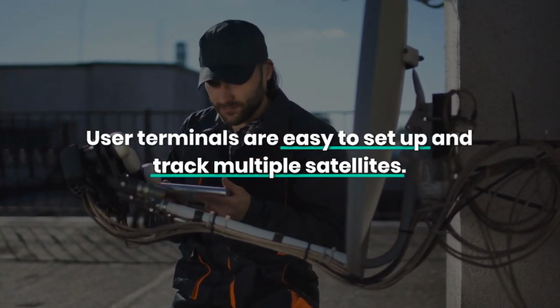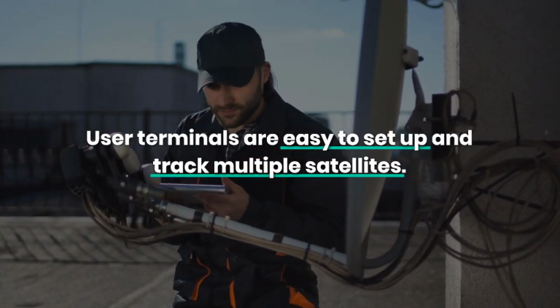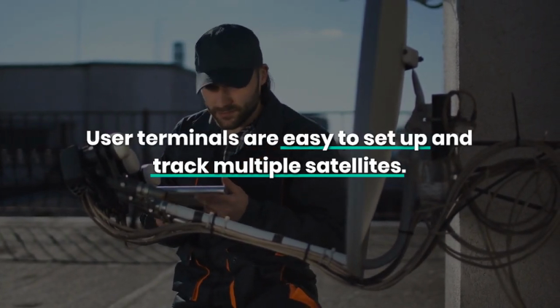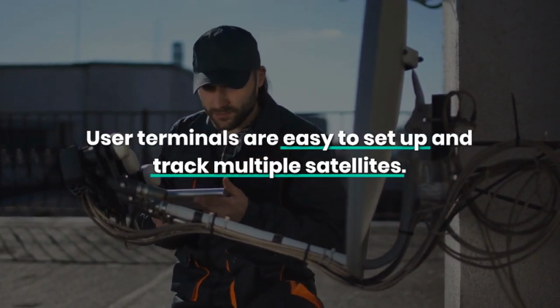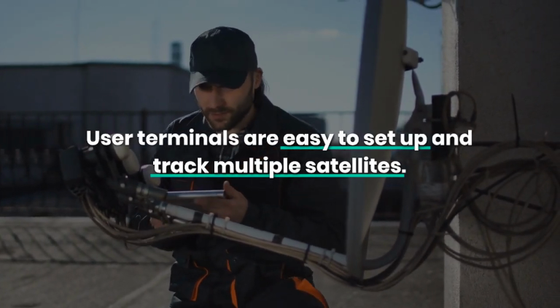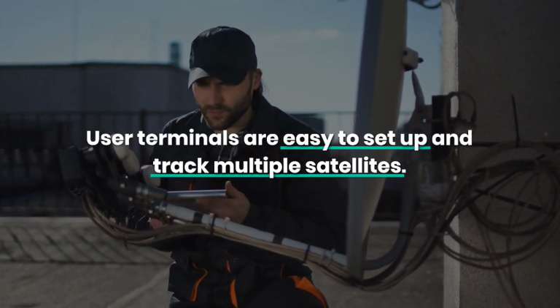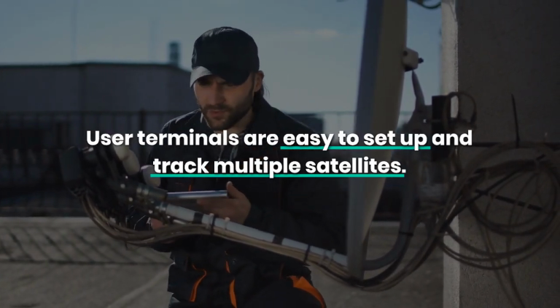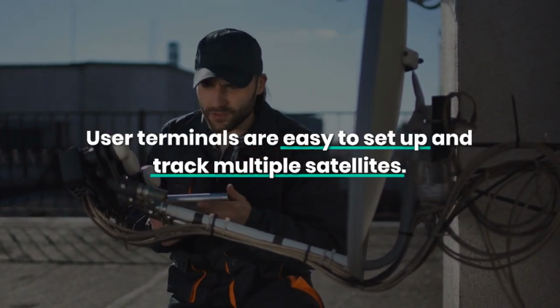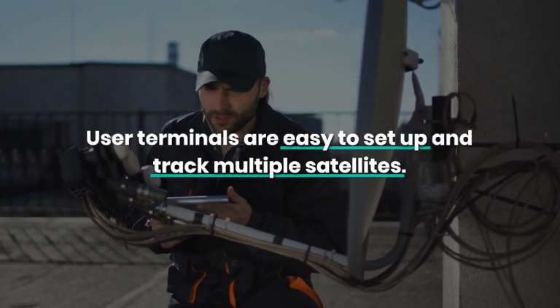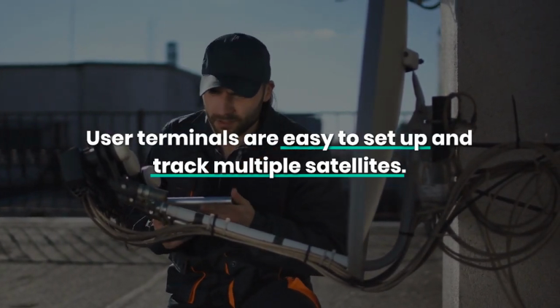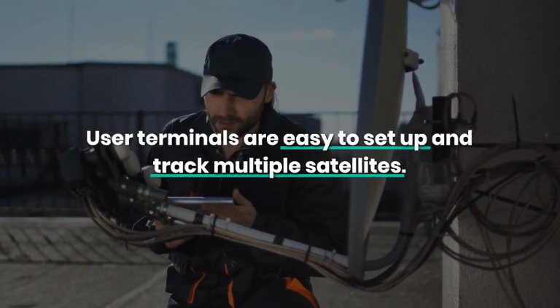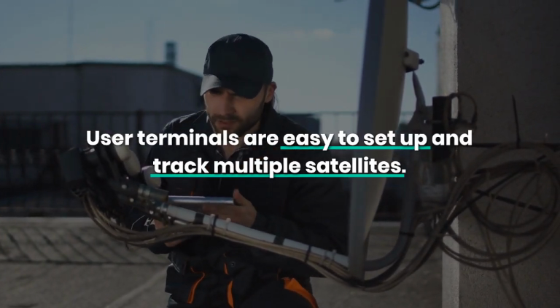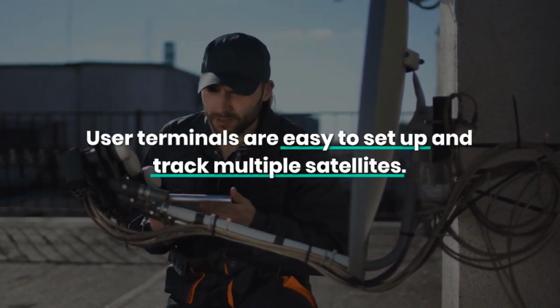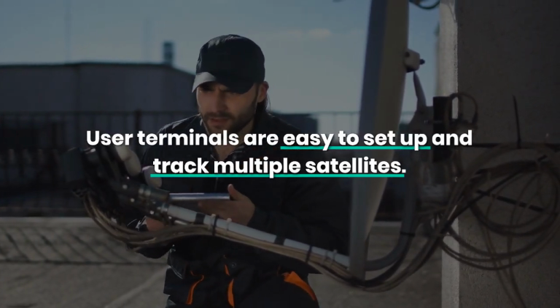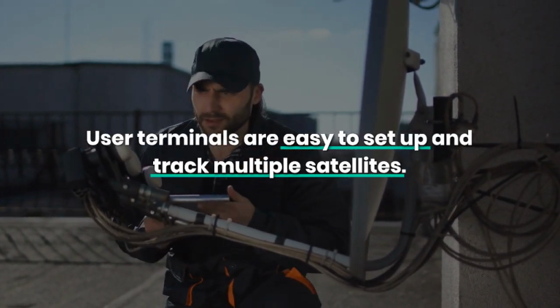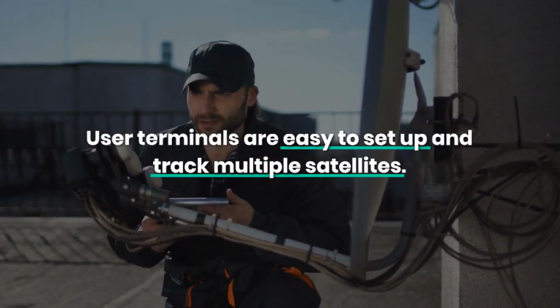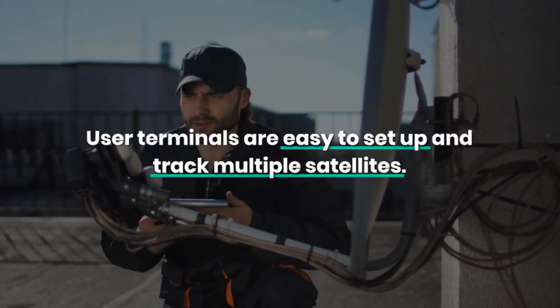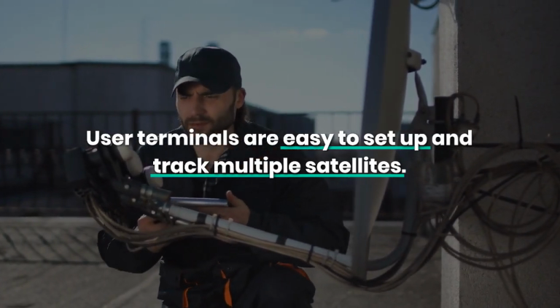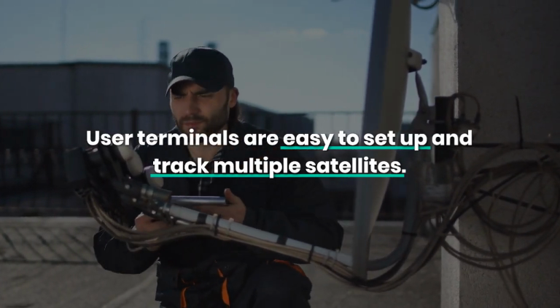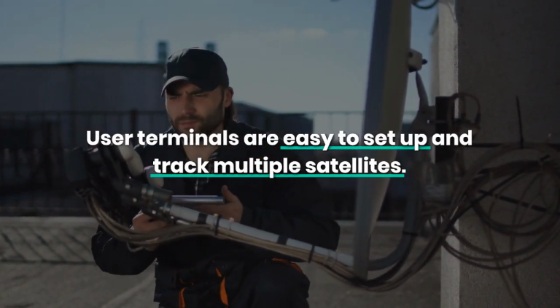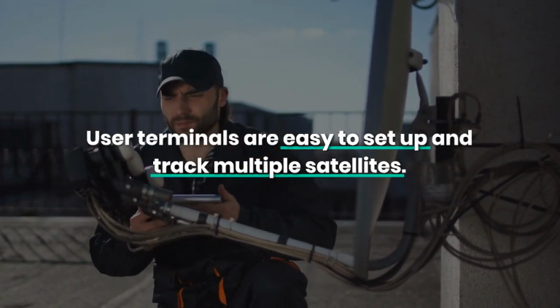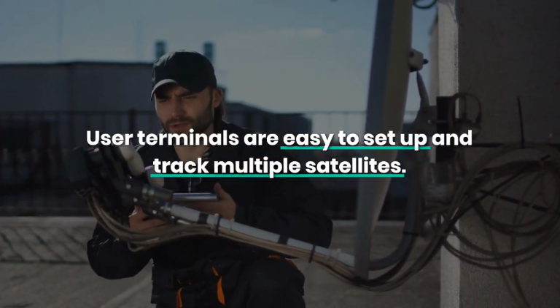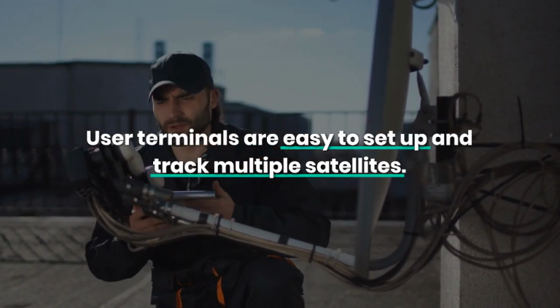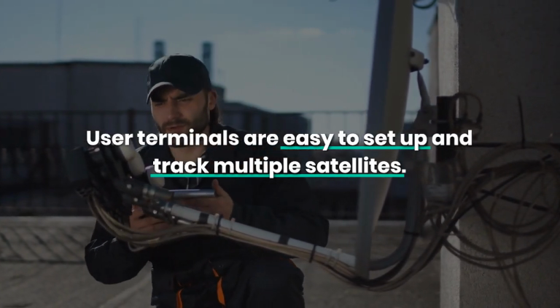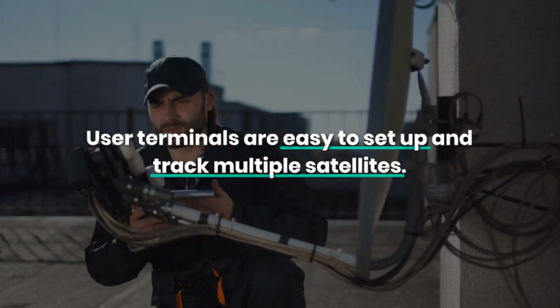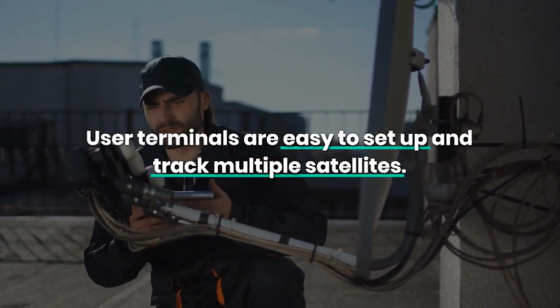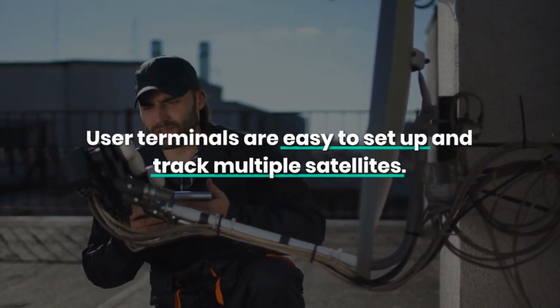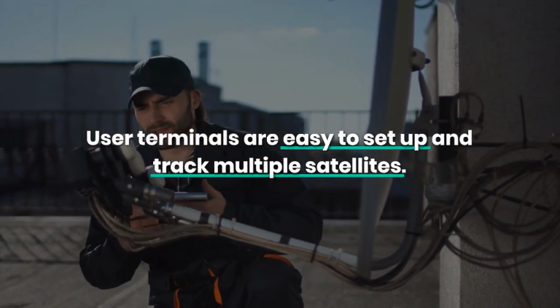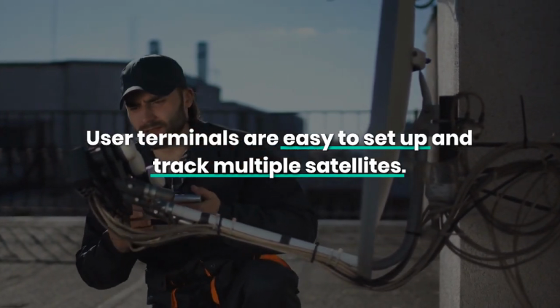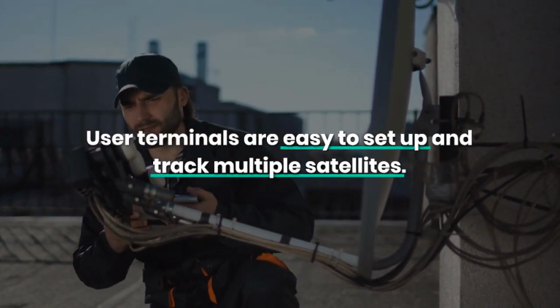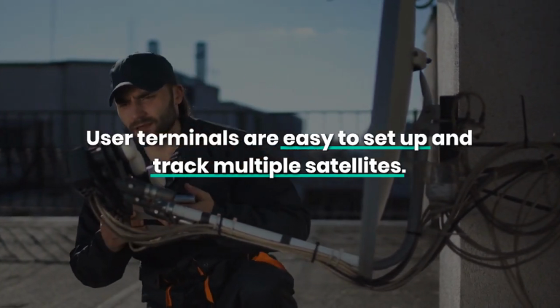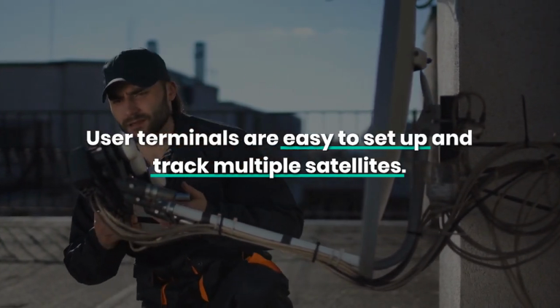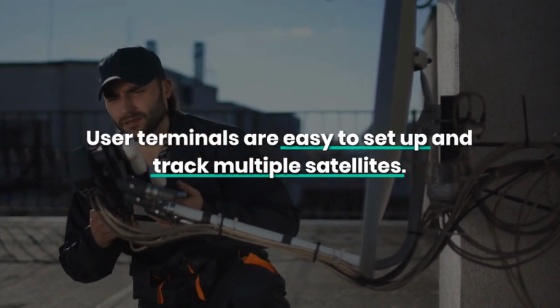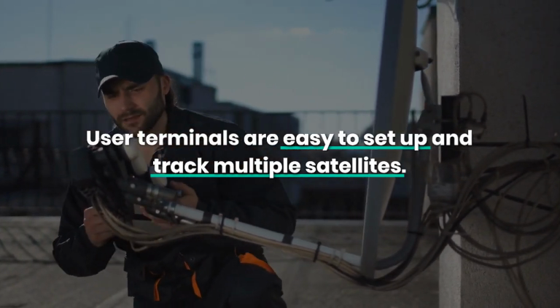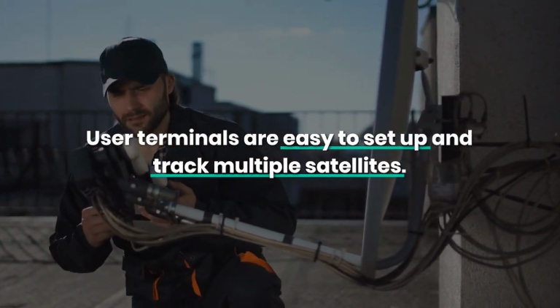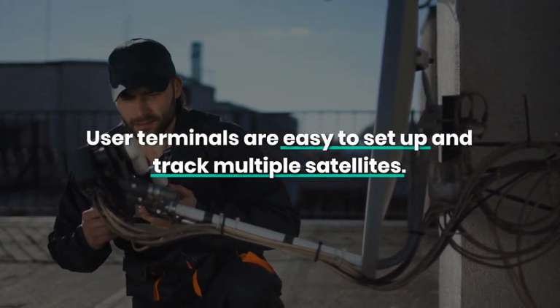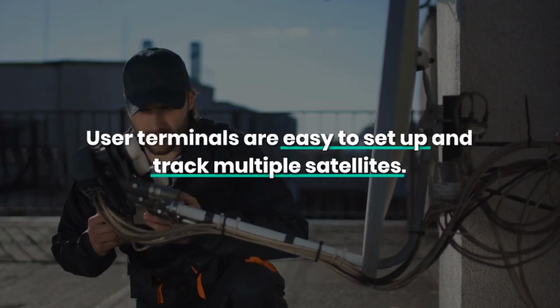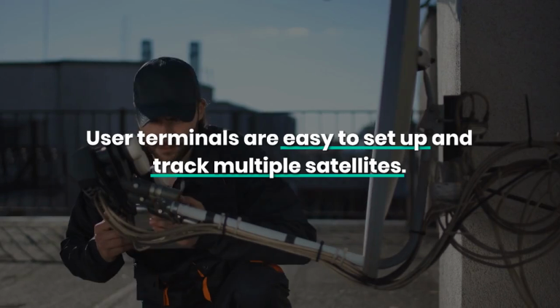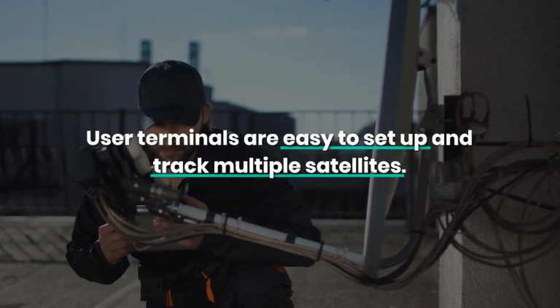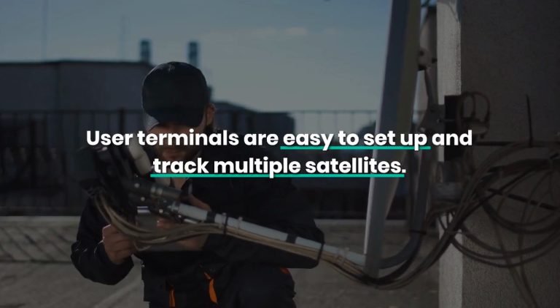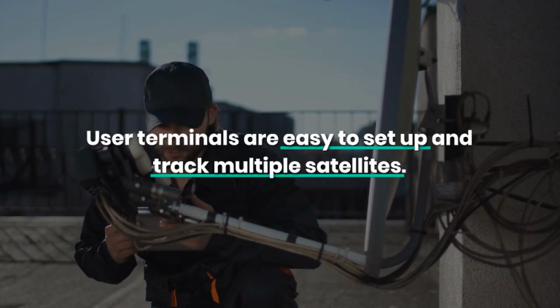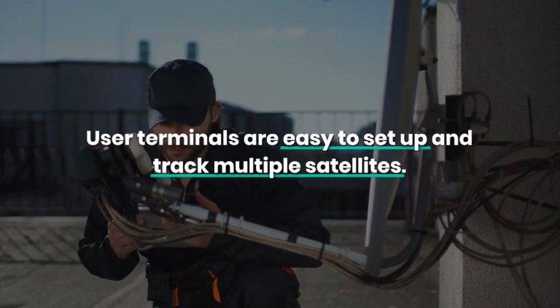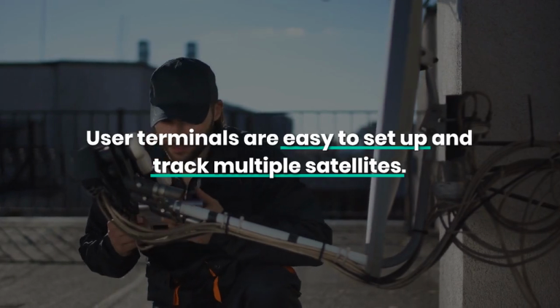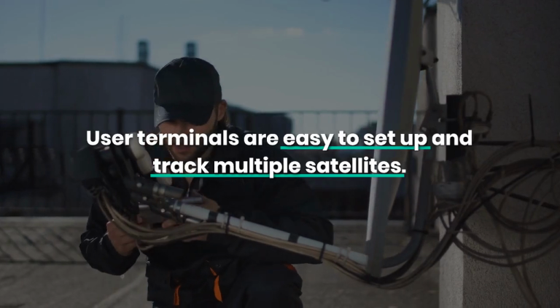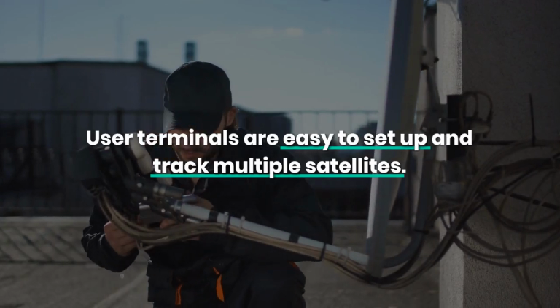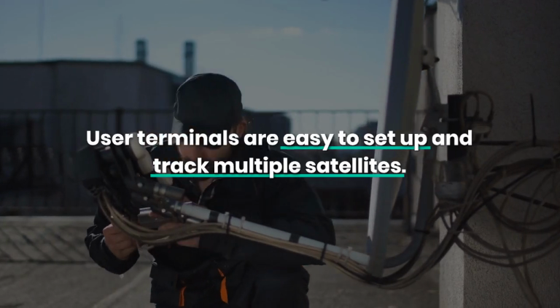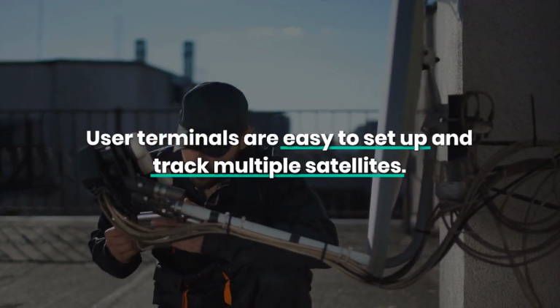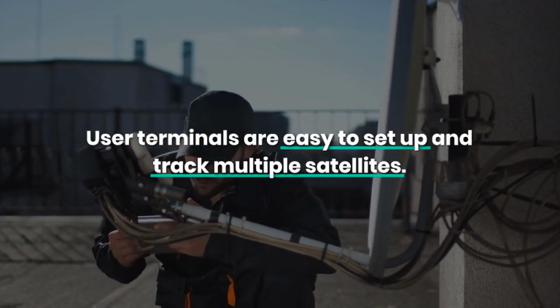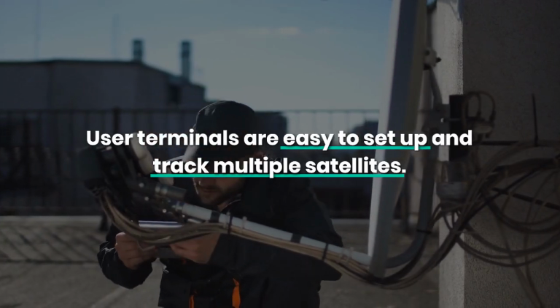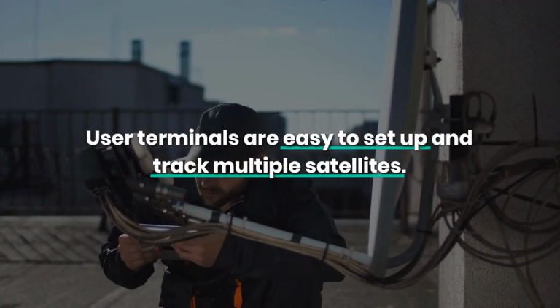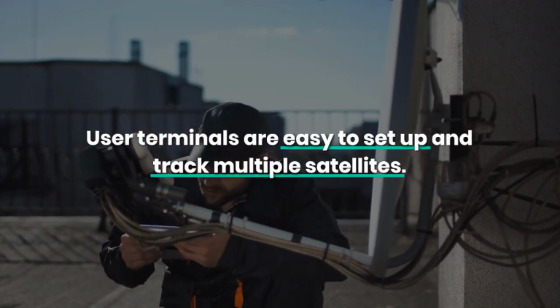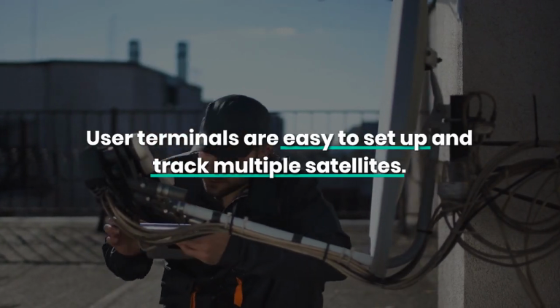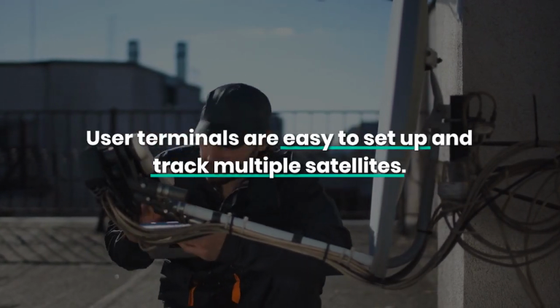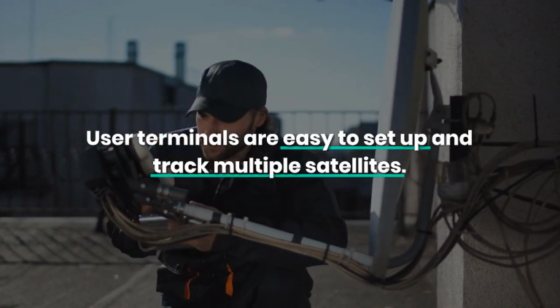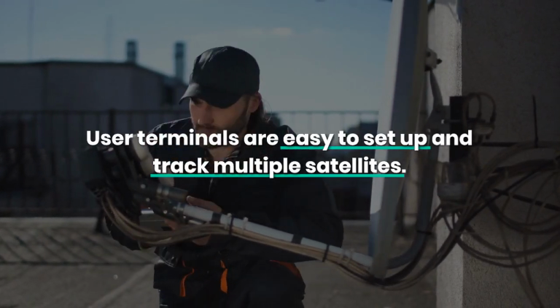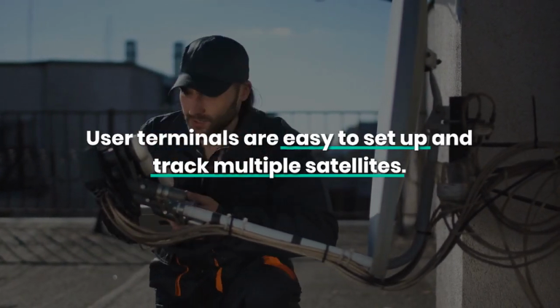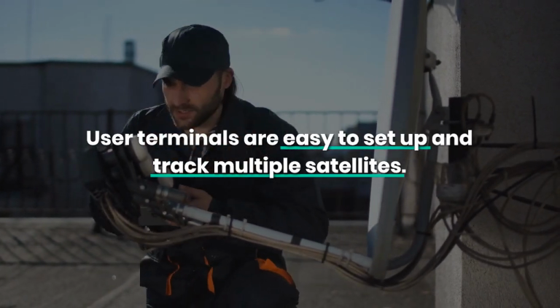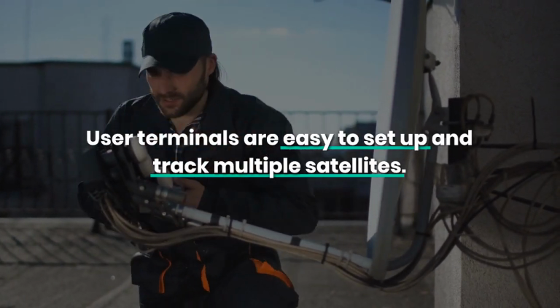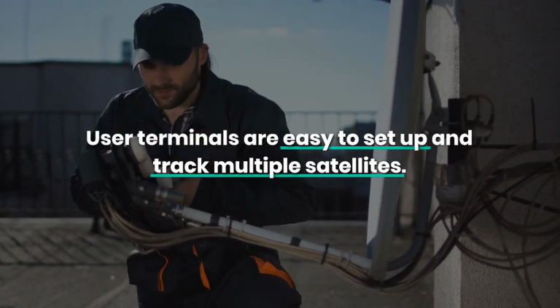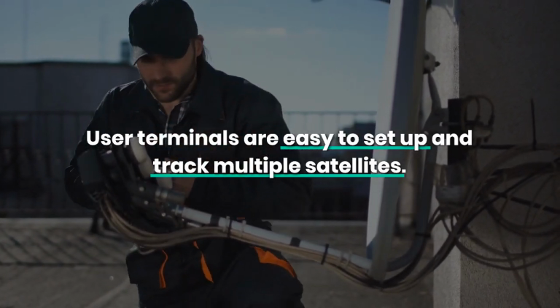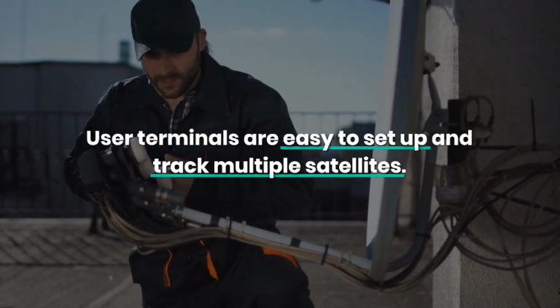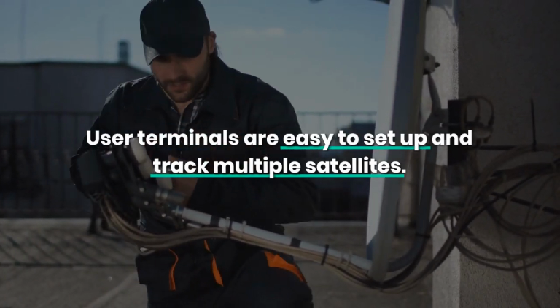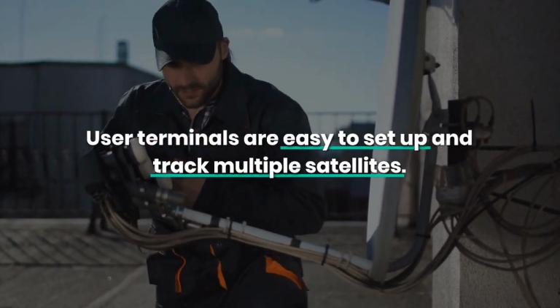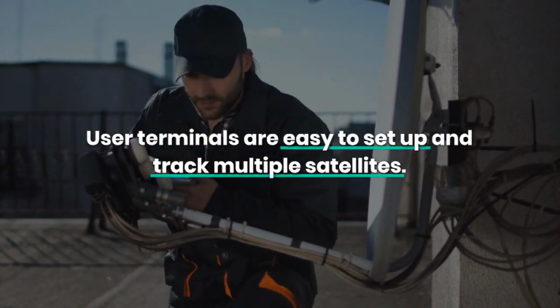Customers use user terminals or dish antennas to receive internet service. These terminals are easy to set up and track multiple satellites.